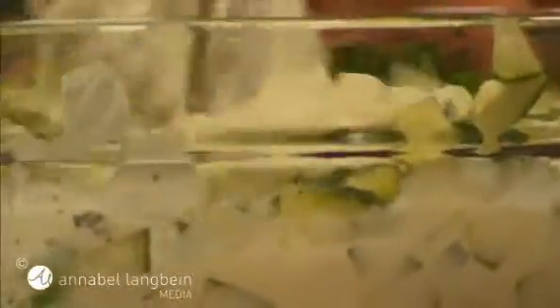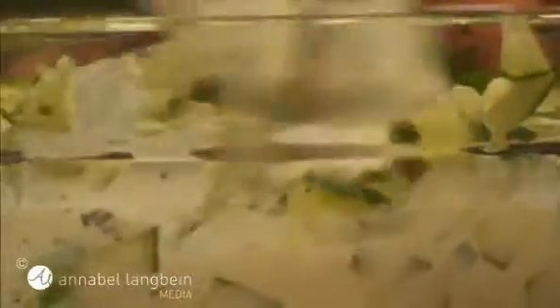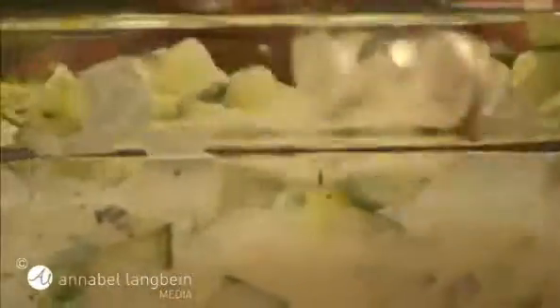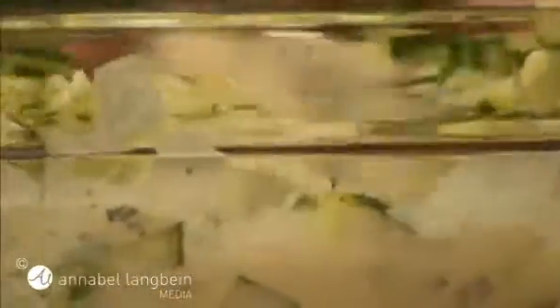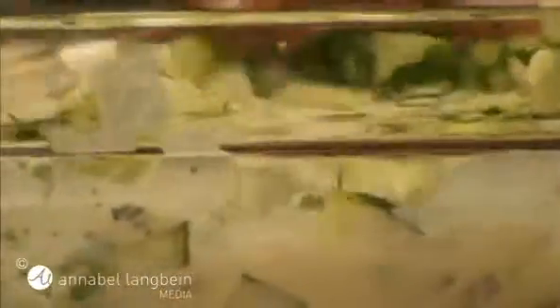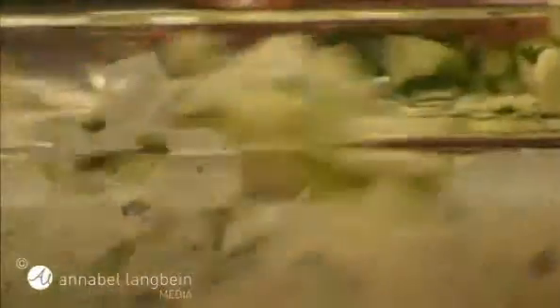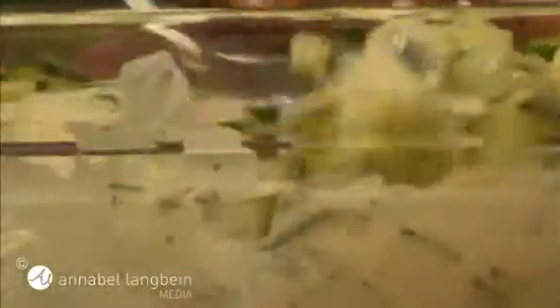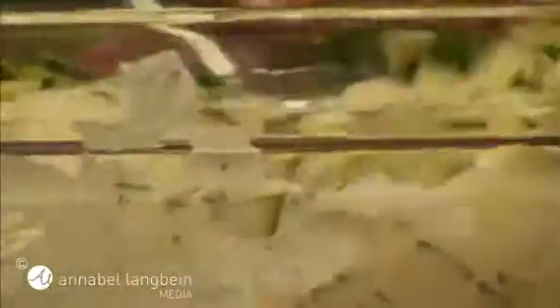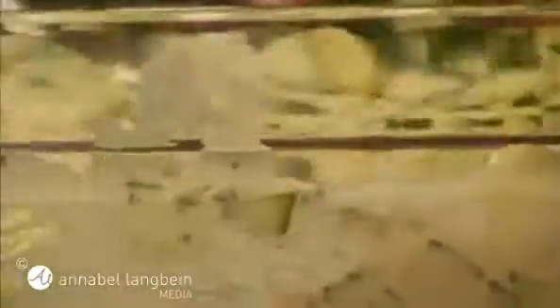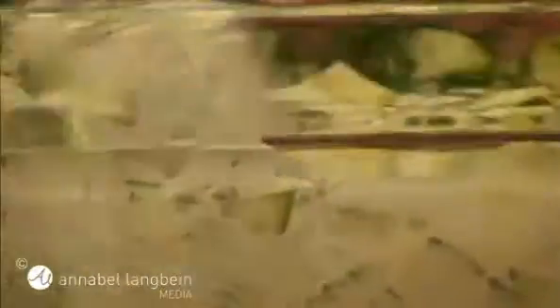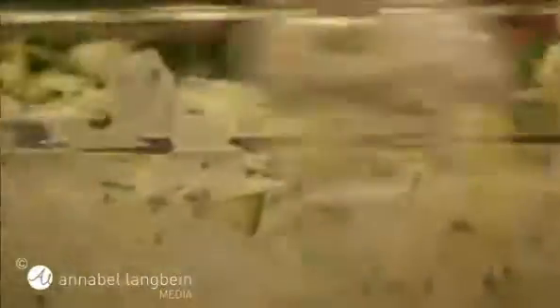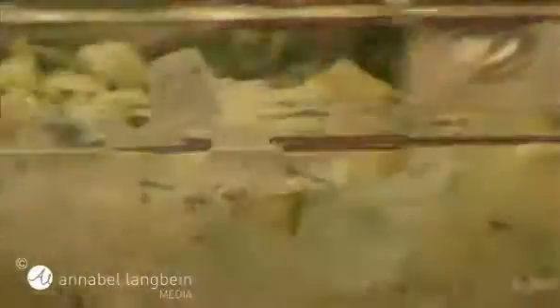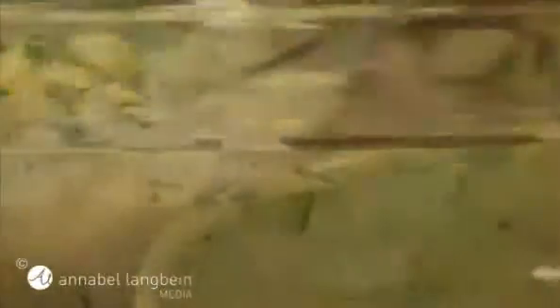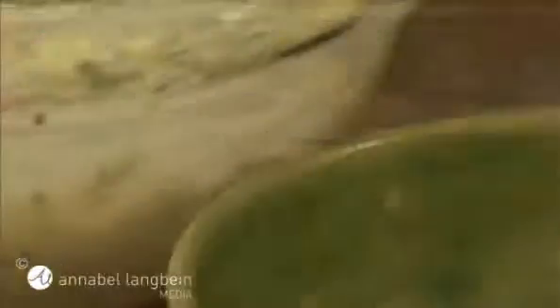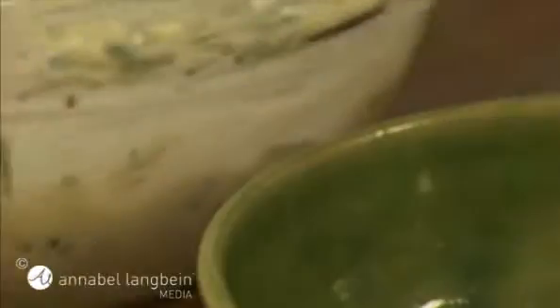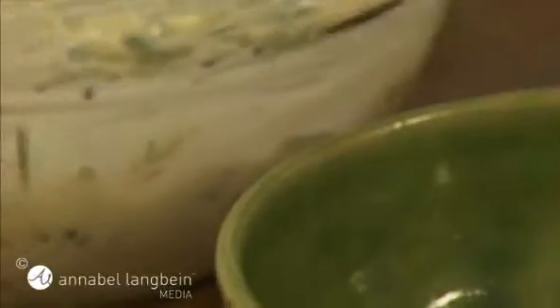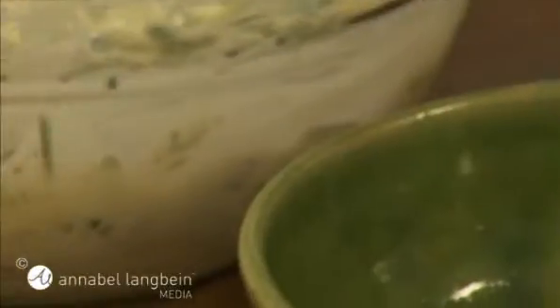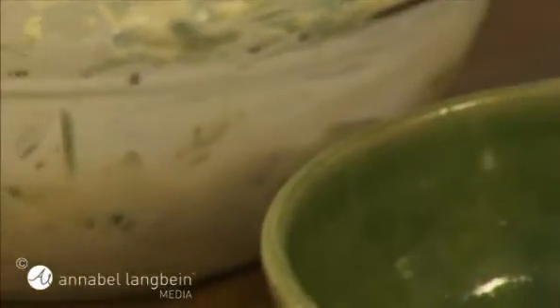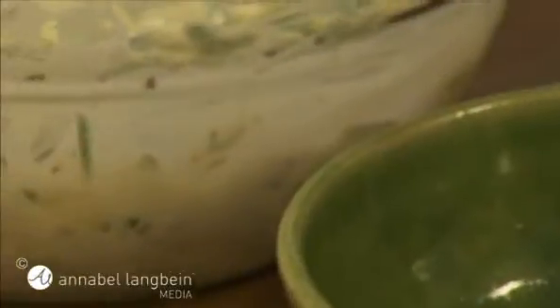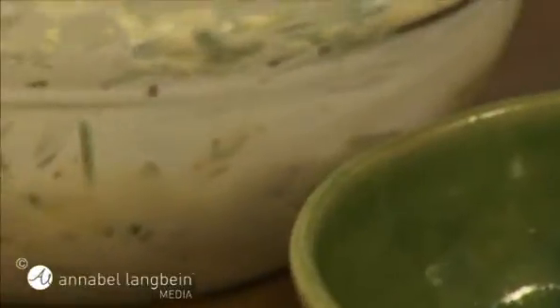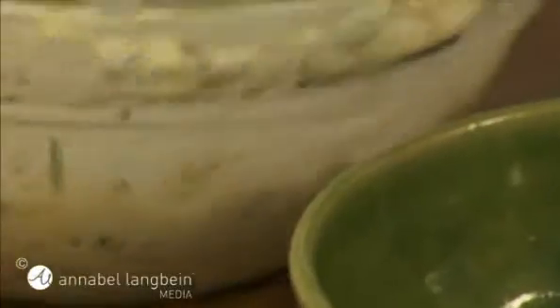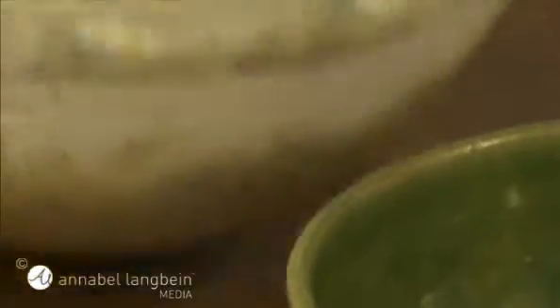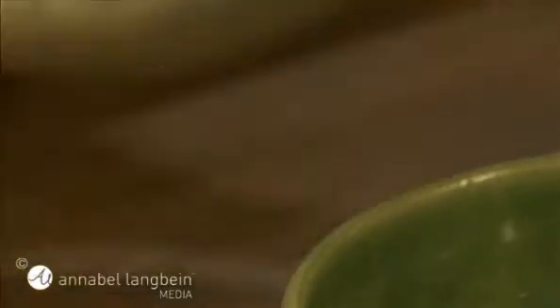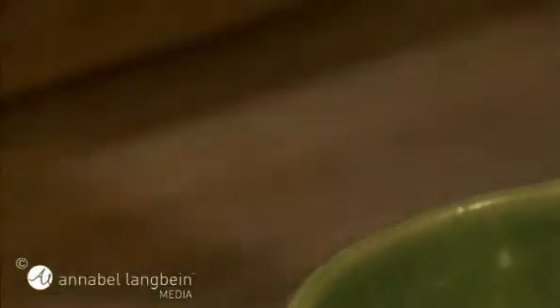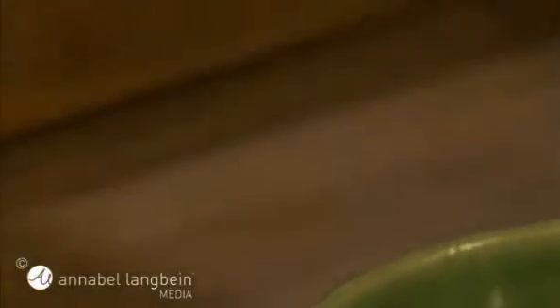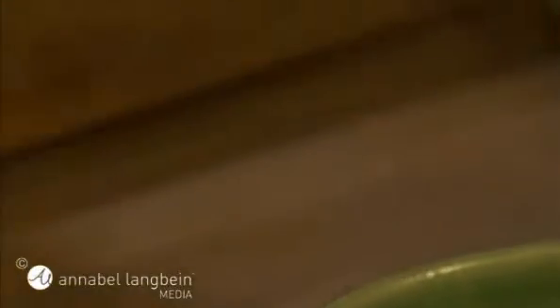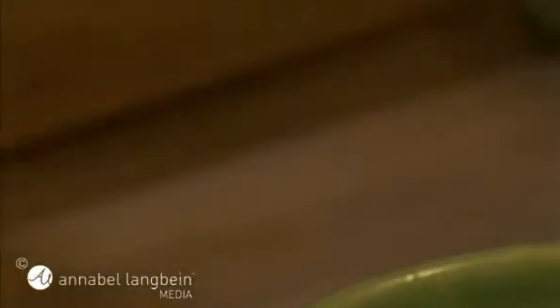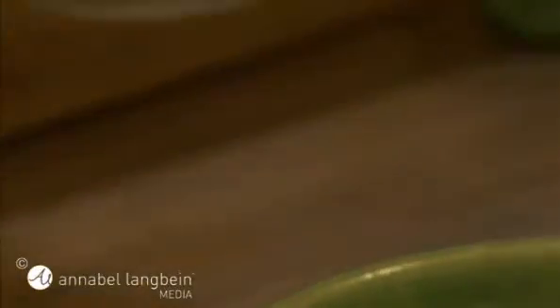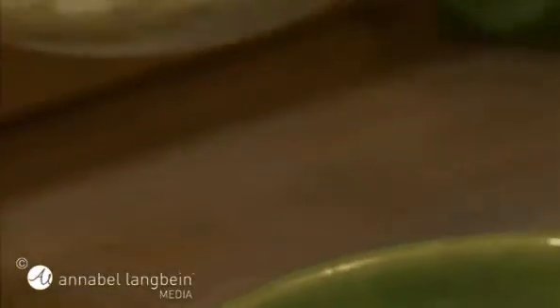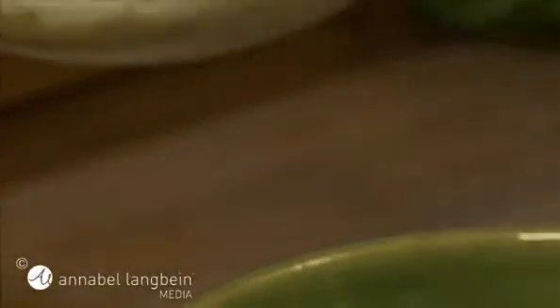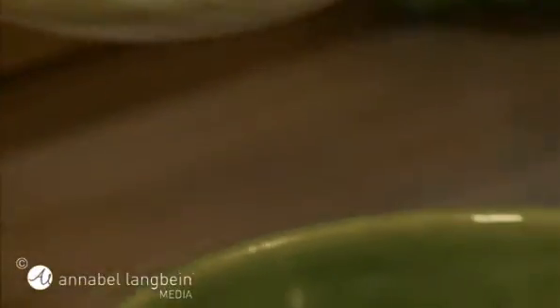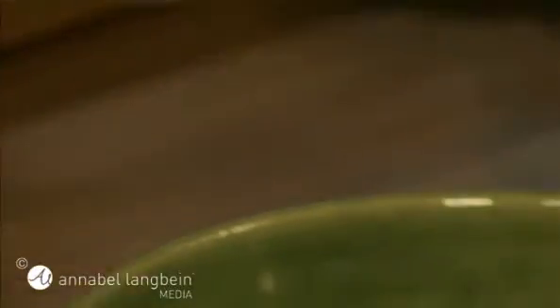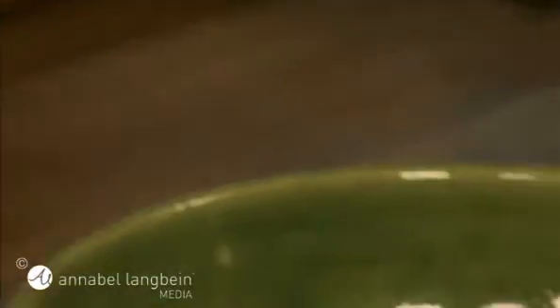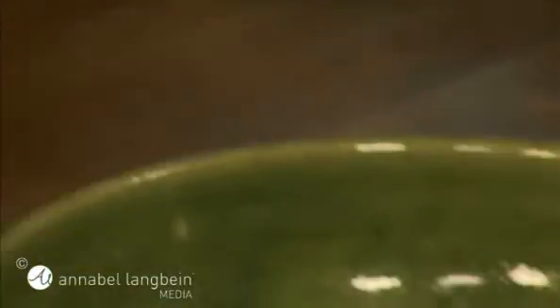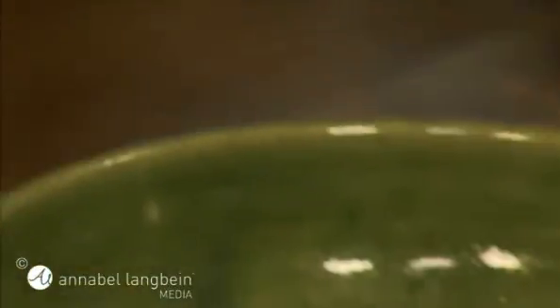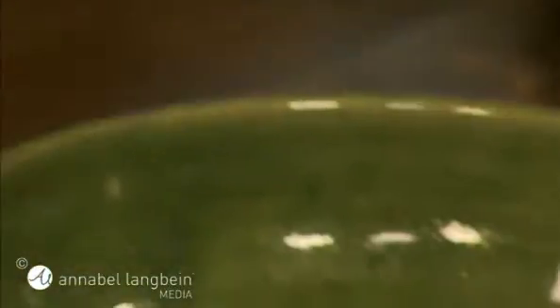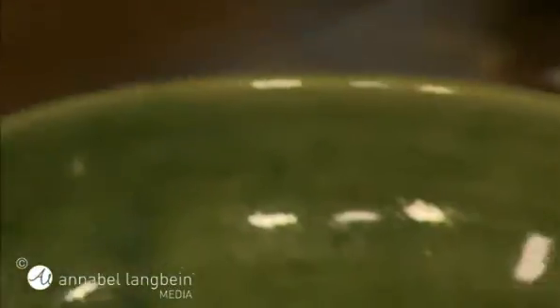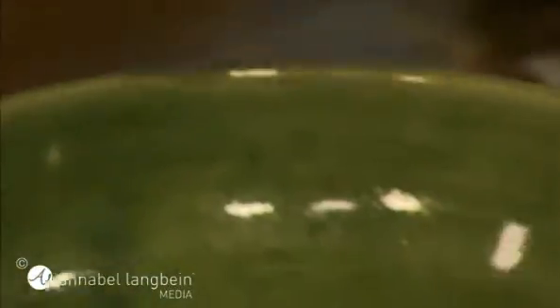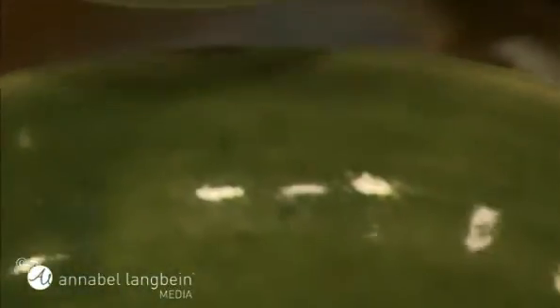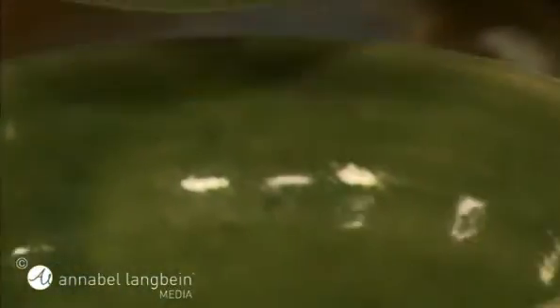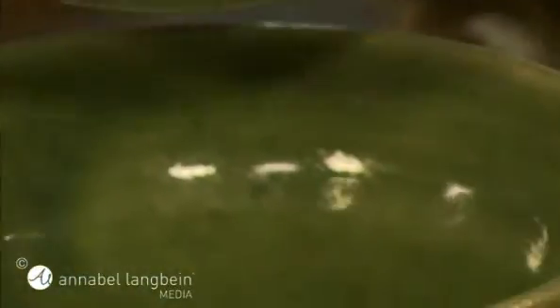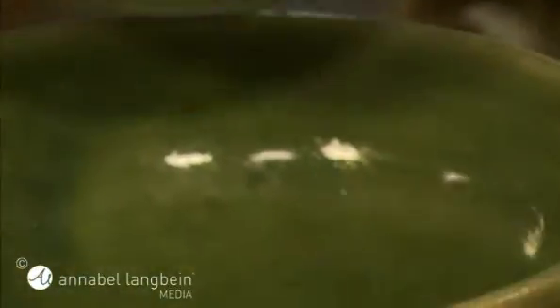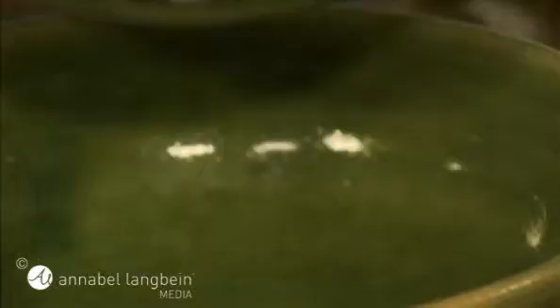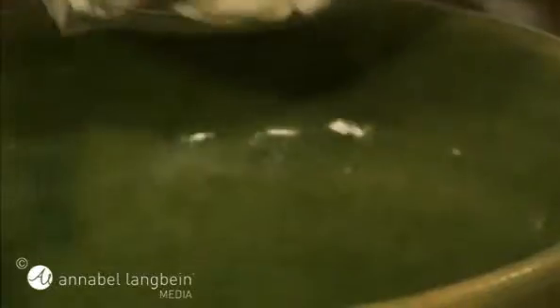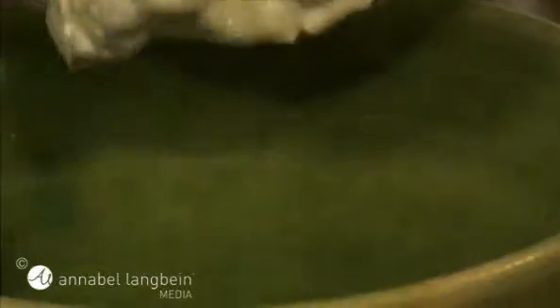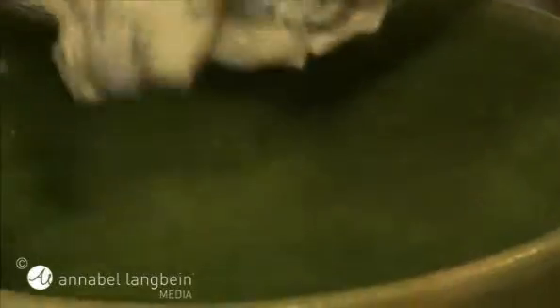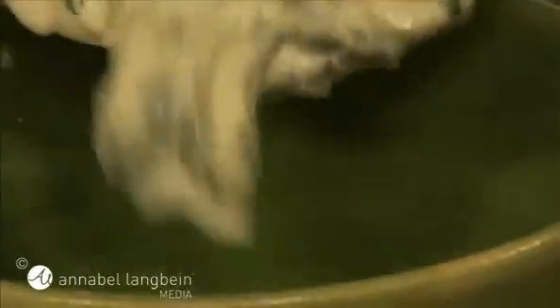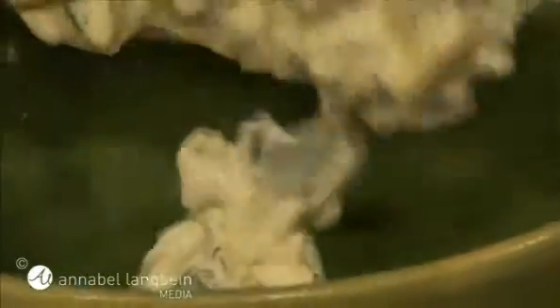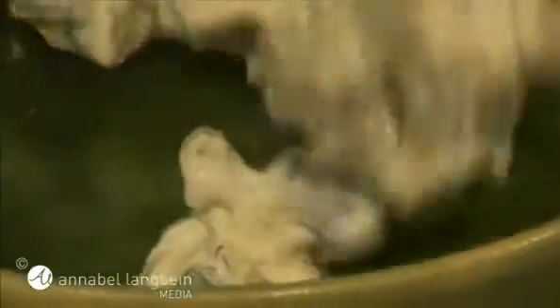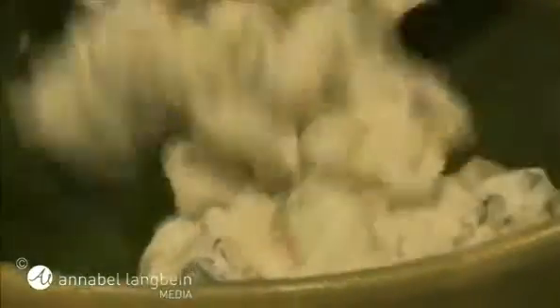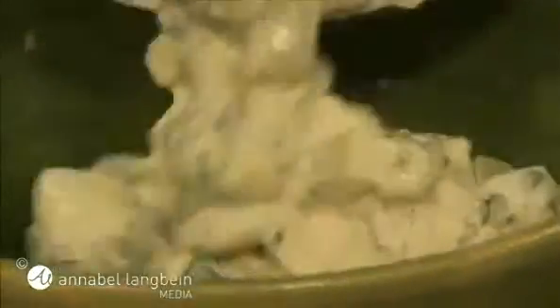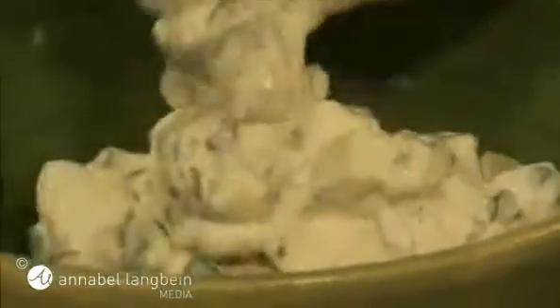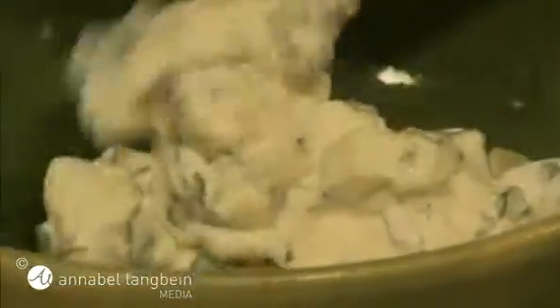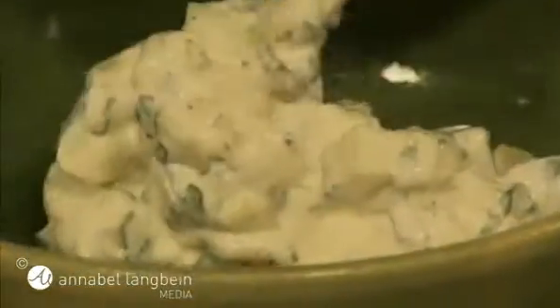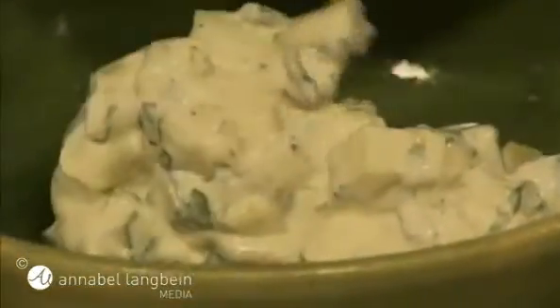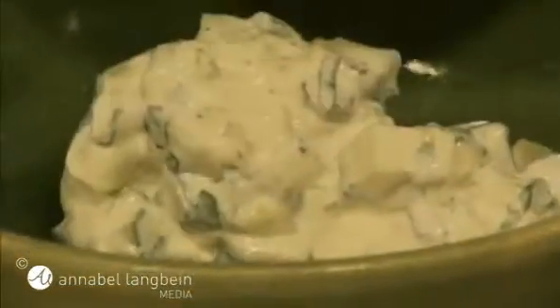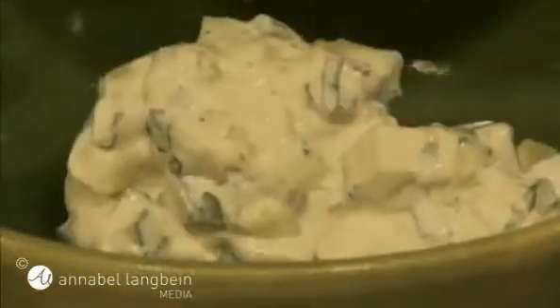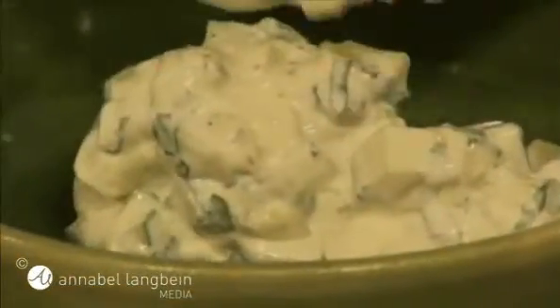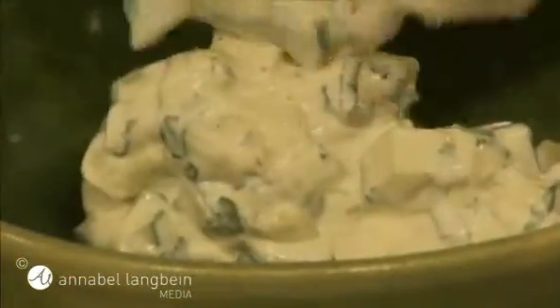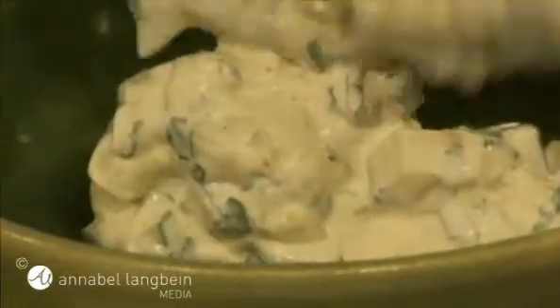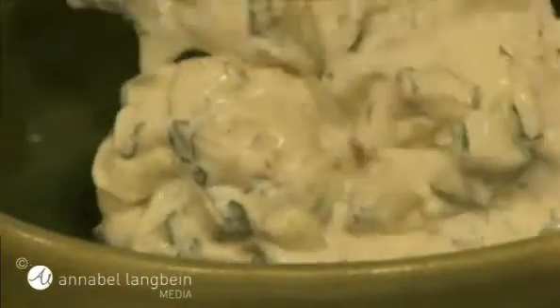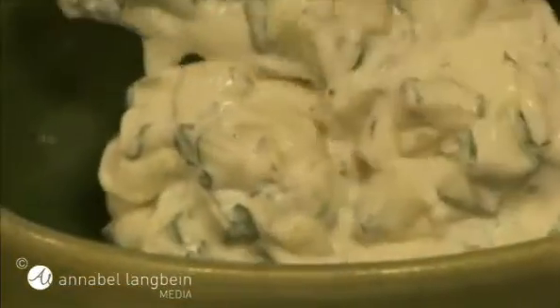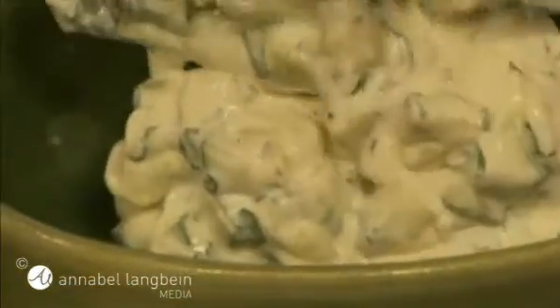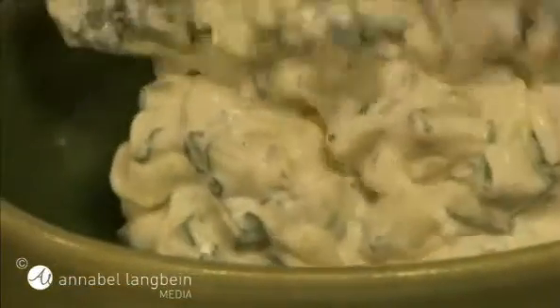That's it, ready to go. Make it just before you serve it, as otherwise the consistency gets watery from the cucumber.